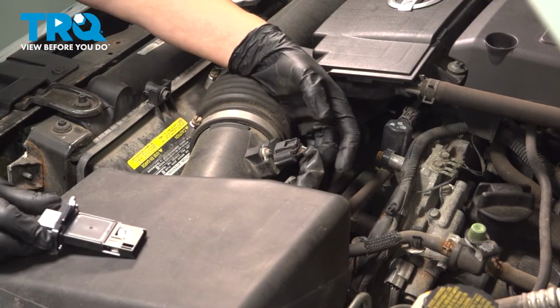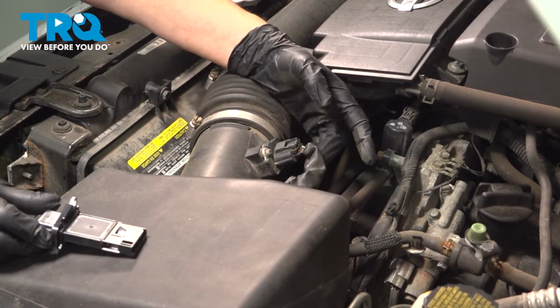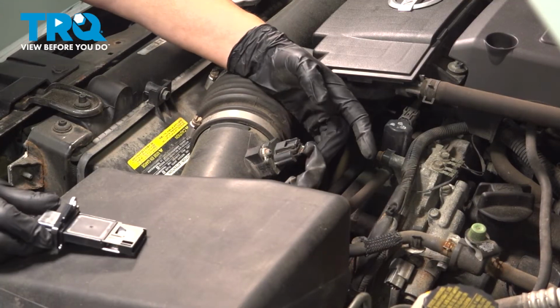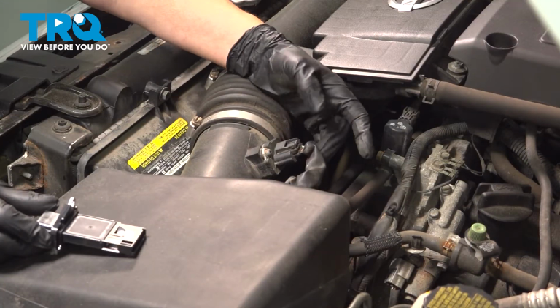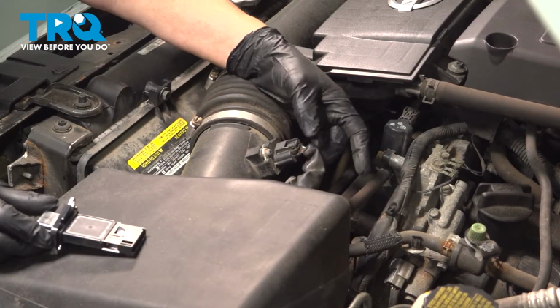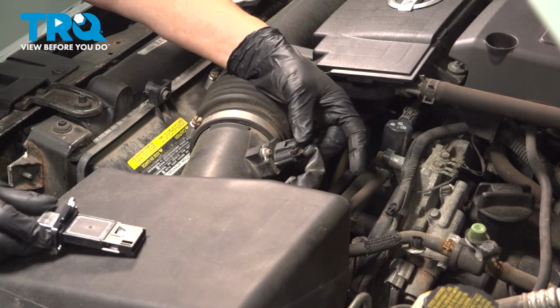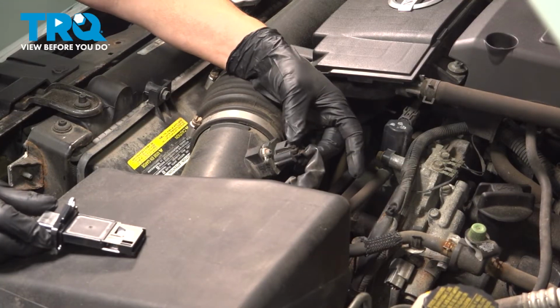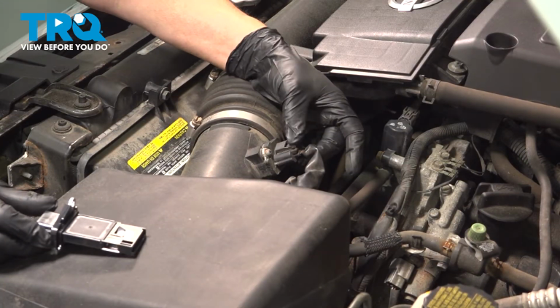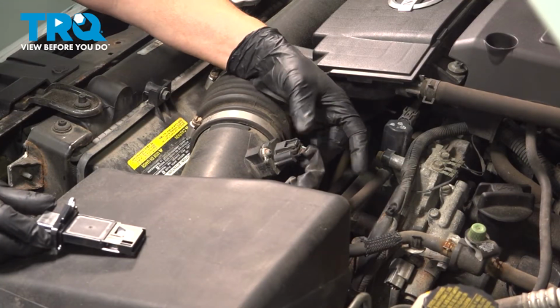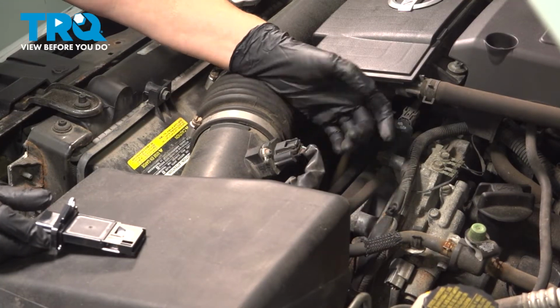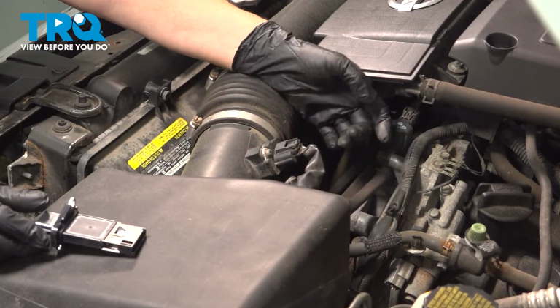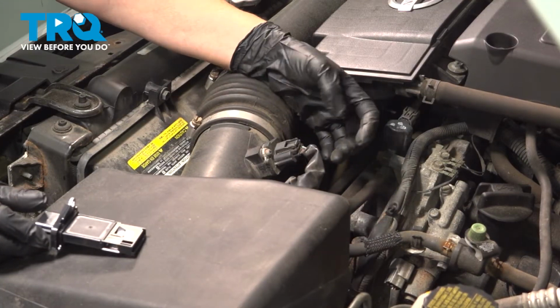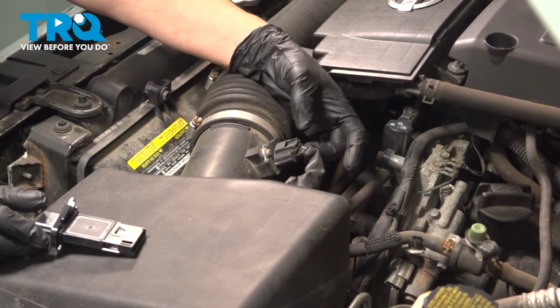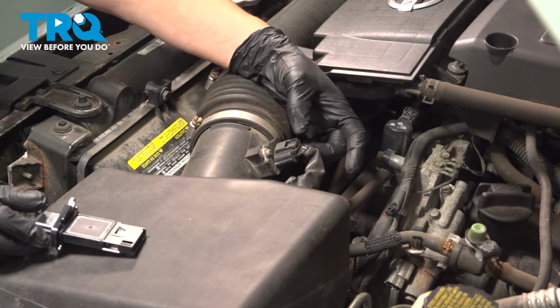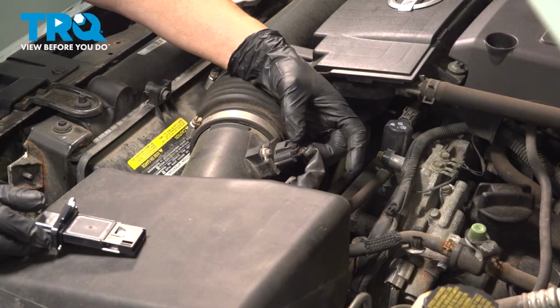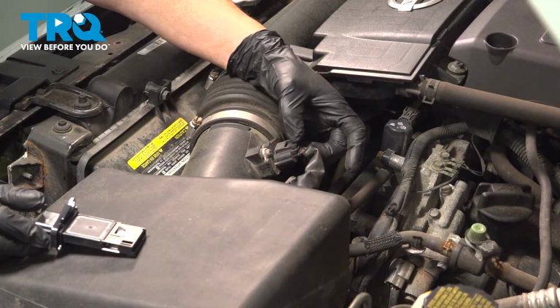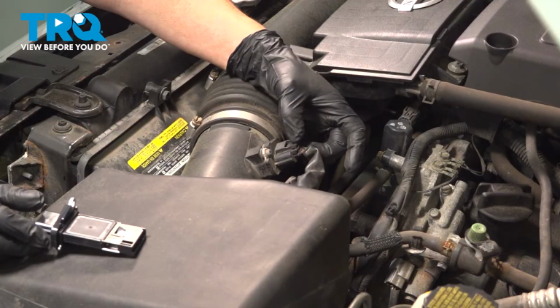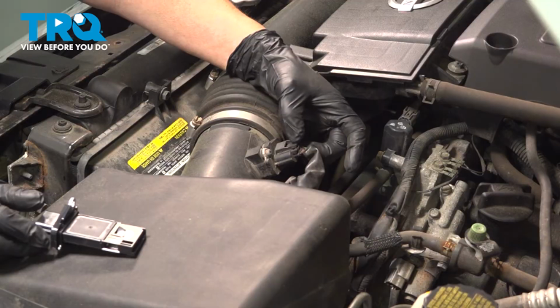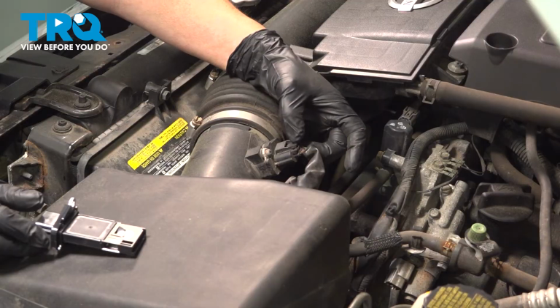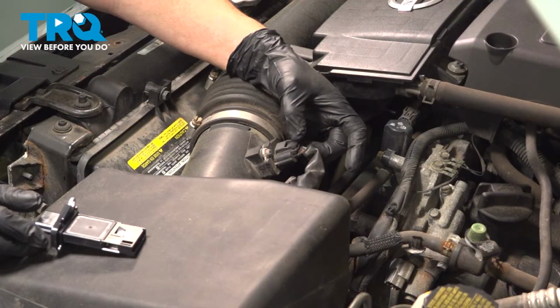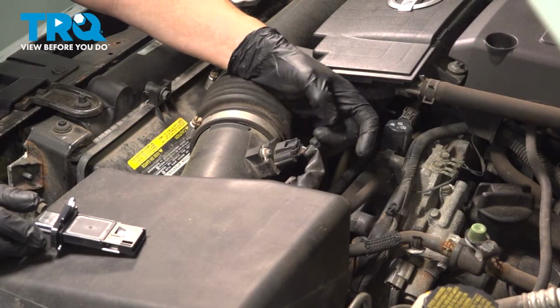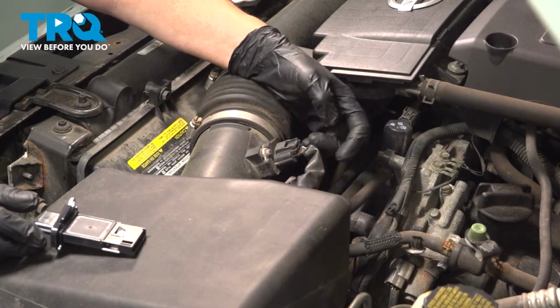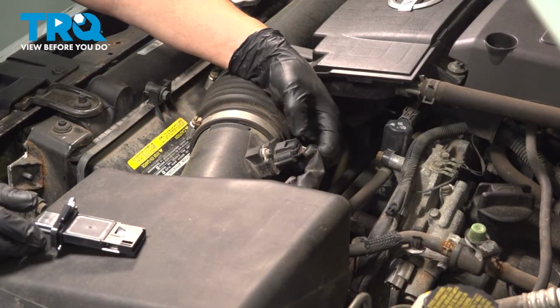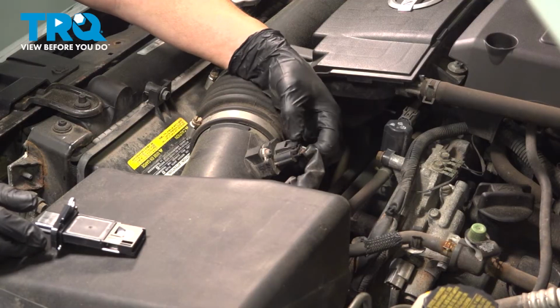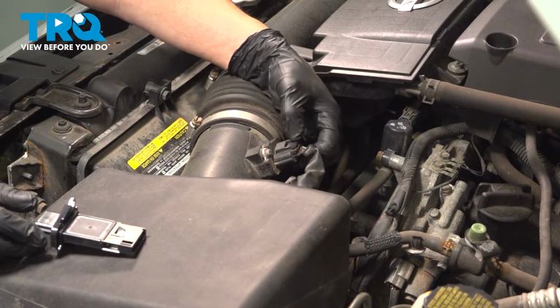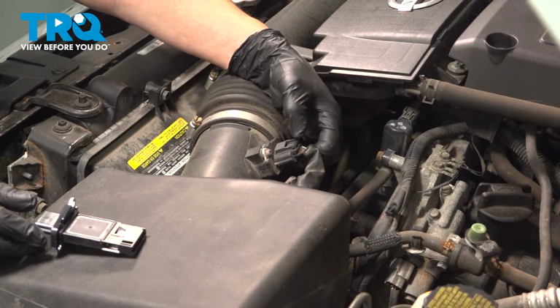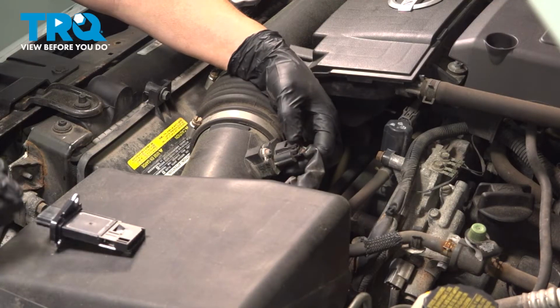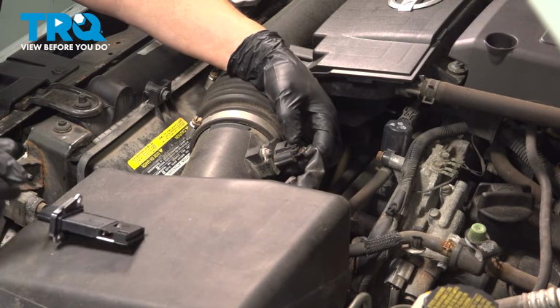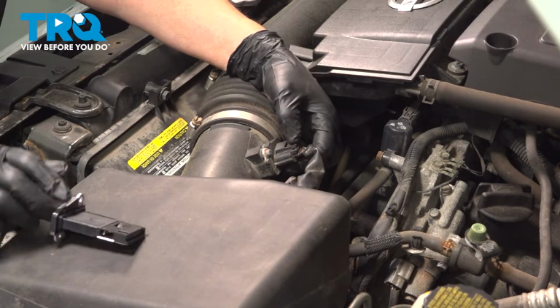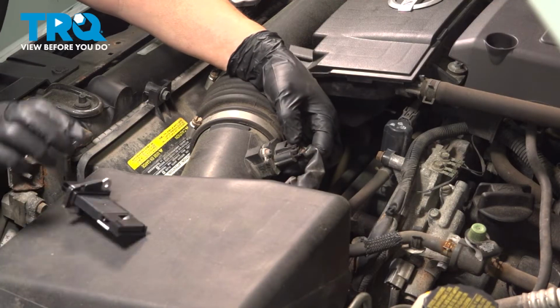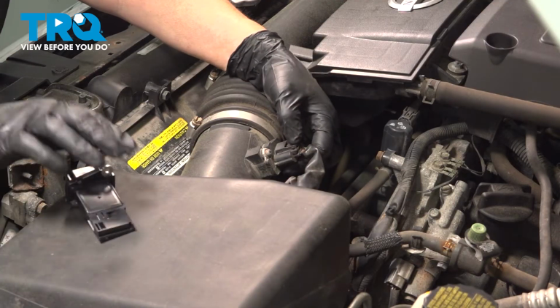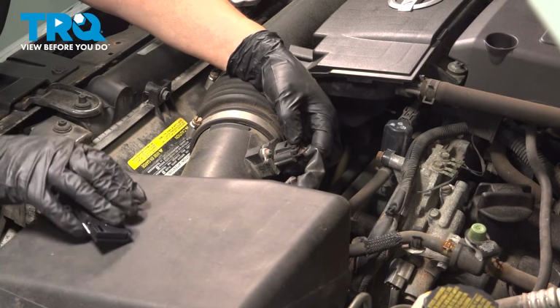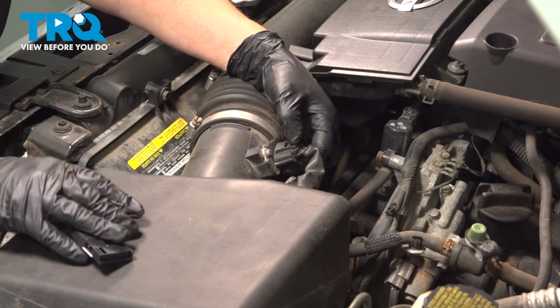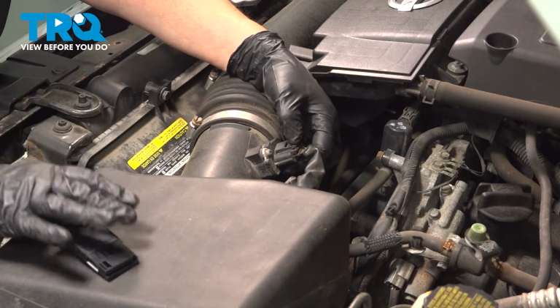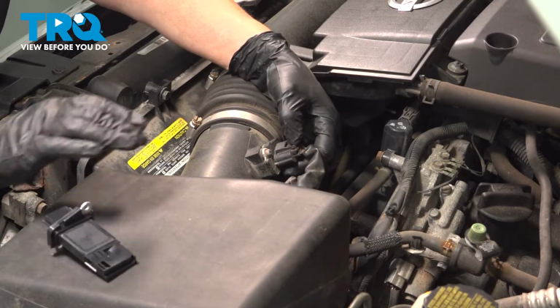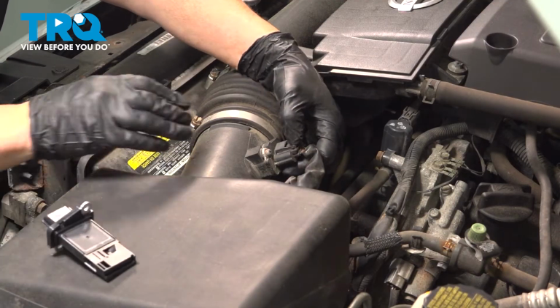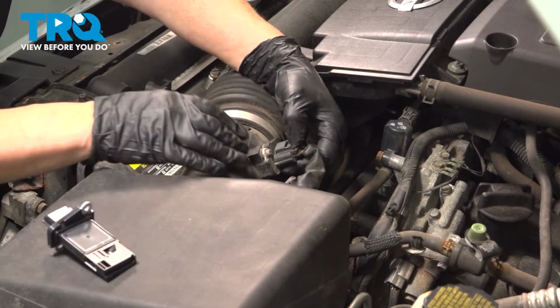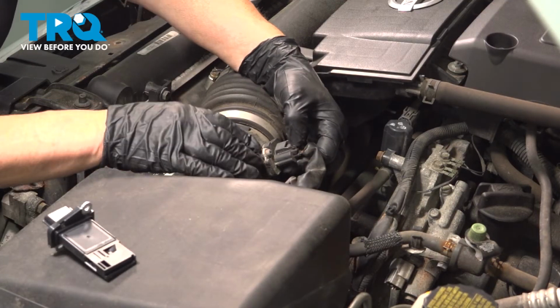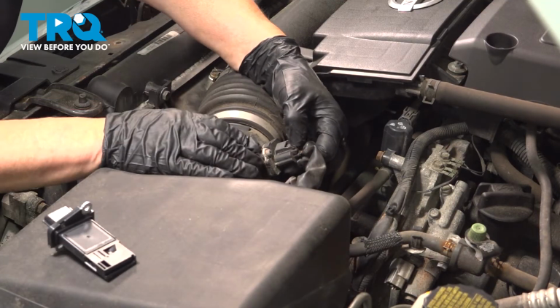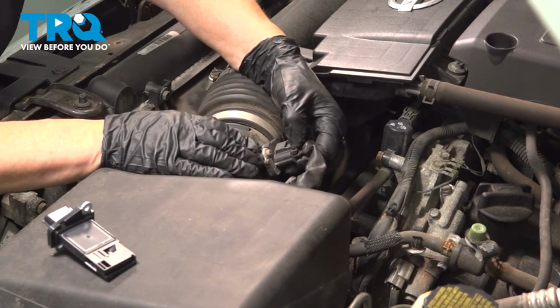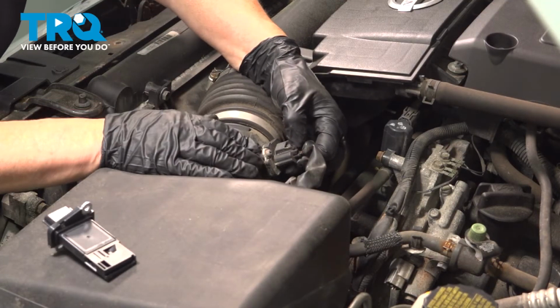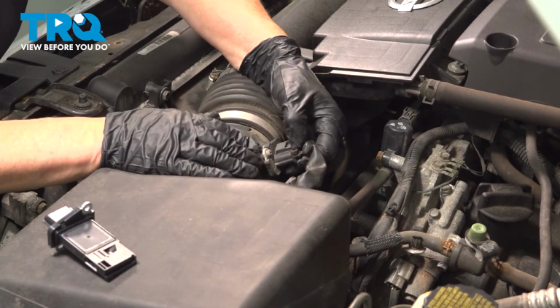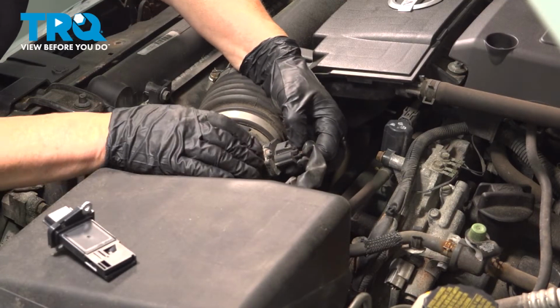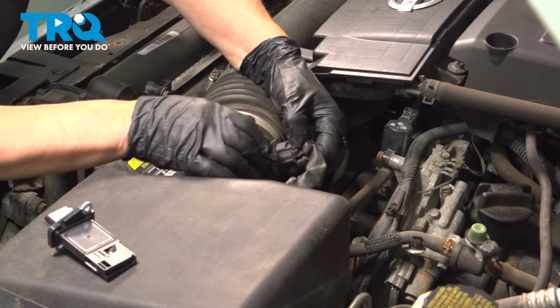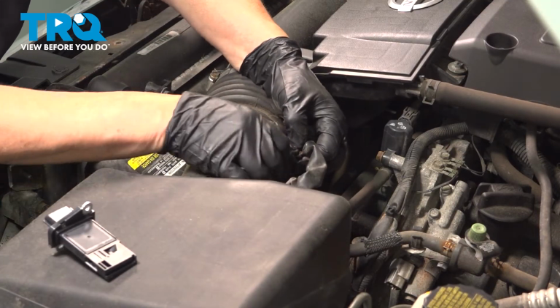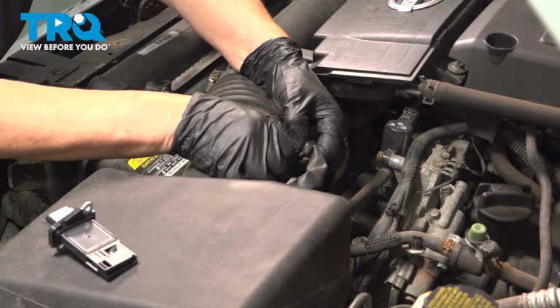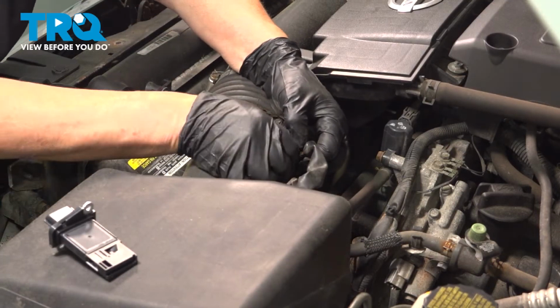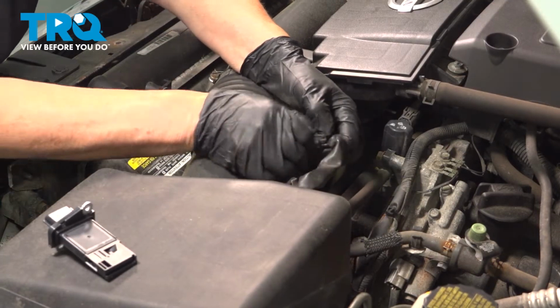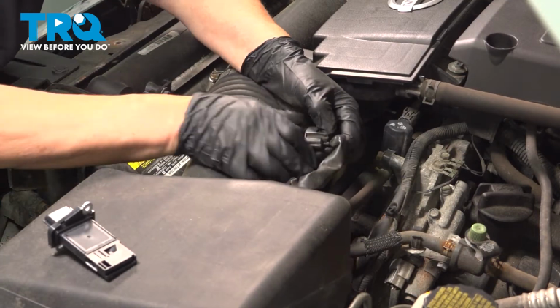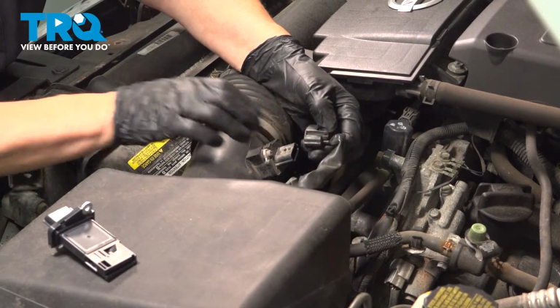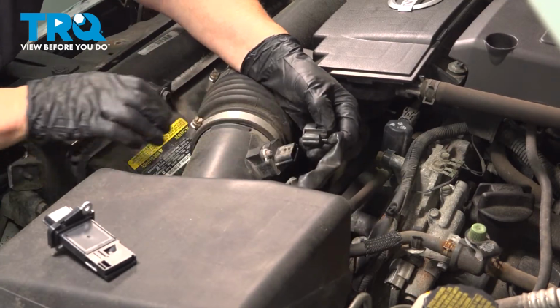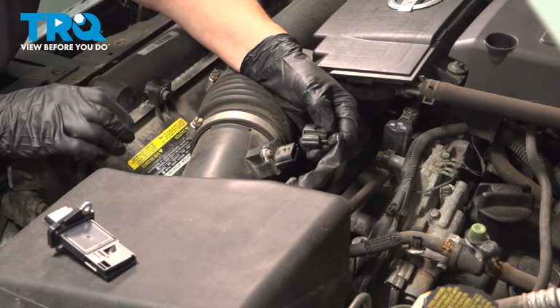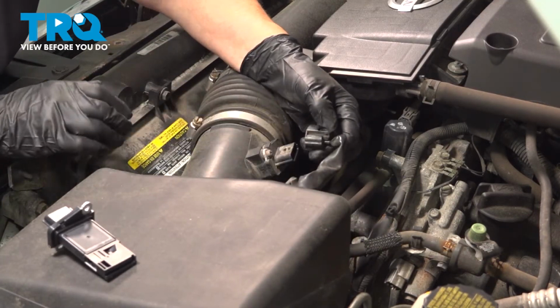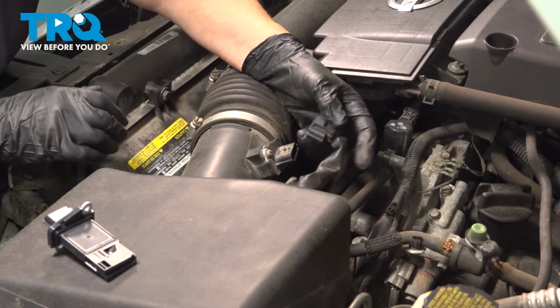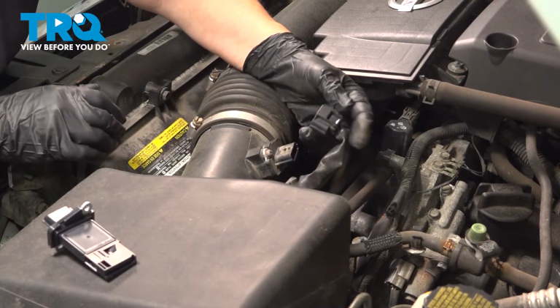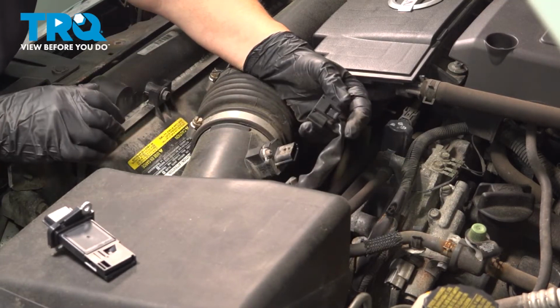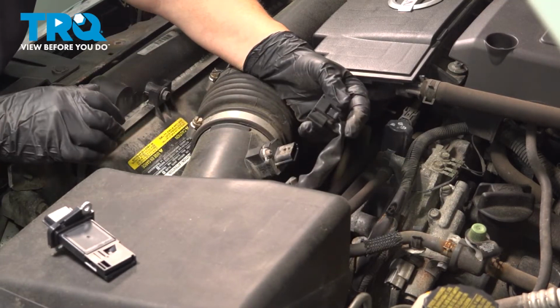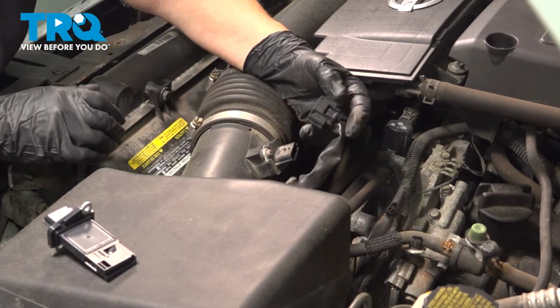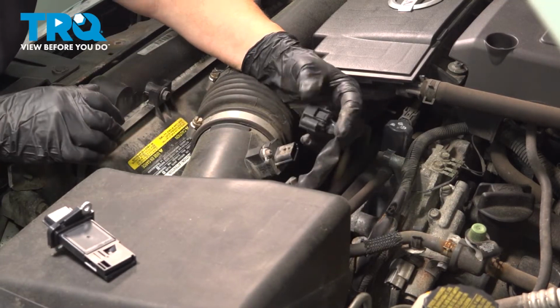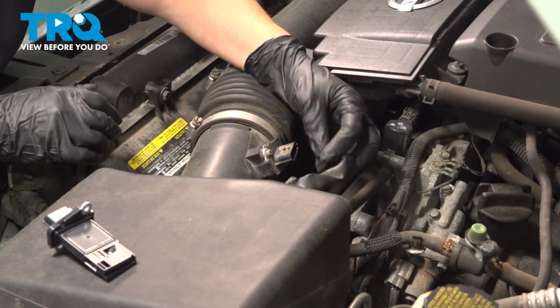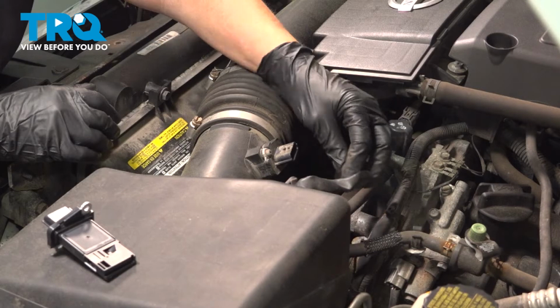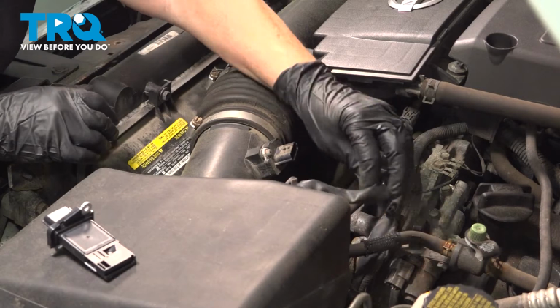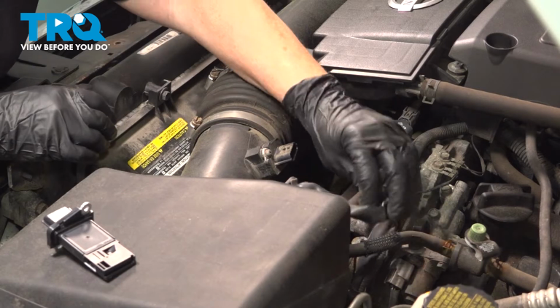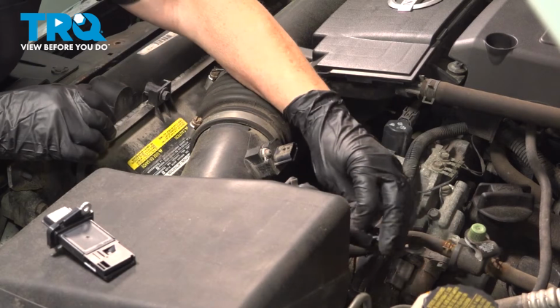You're just going to take that connector right off. See that tab? It's pinched down and pulled — so we're going to pinch on that and pull. Just like that.